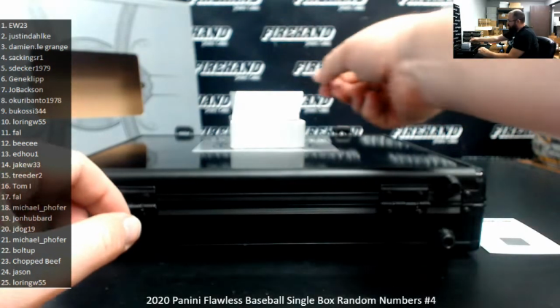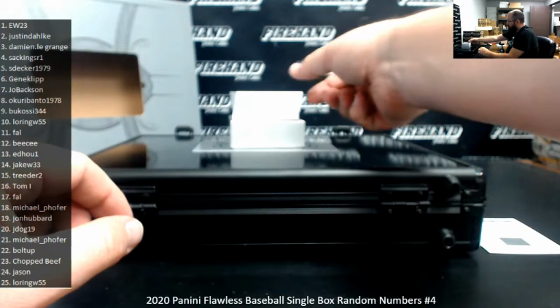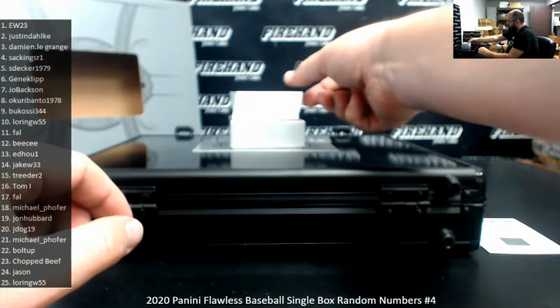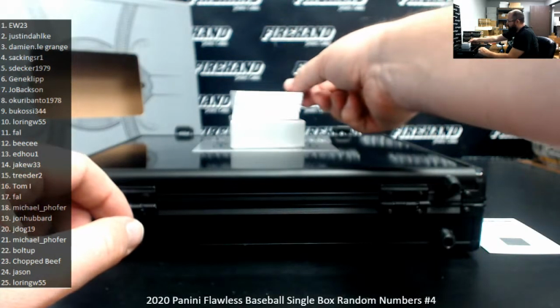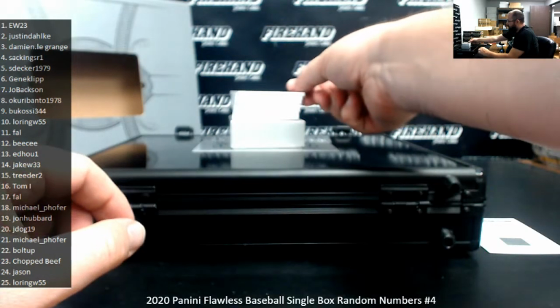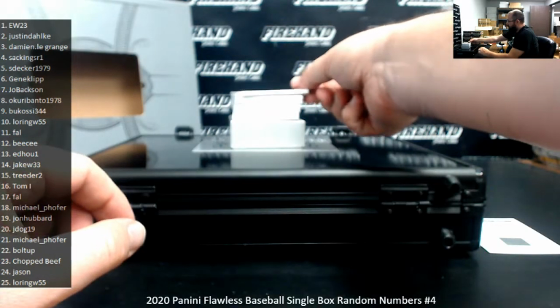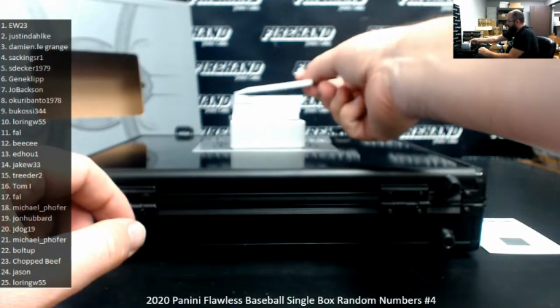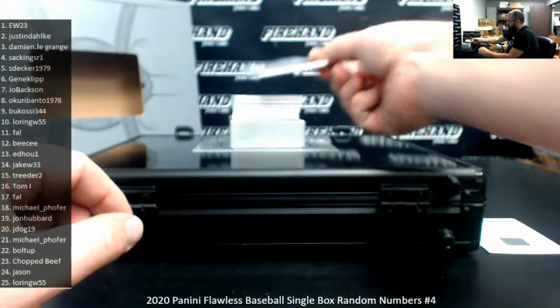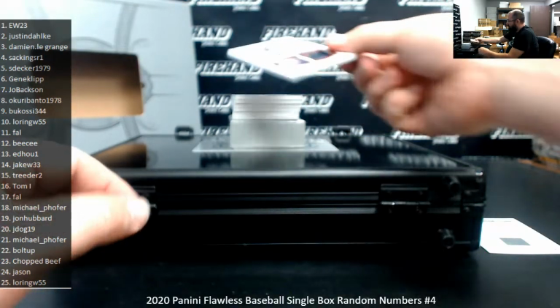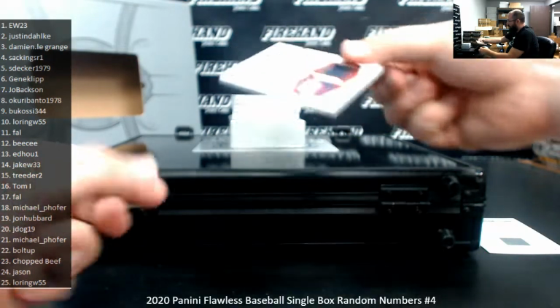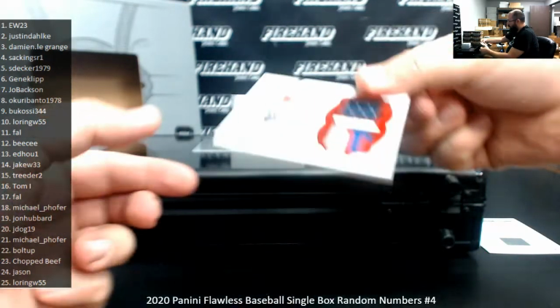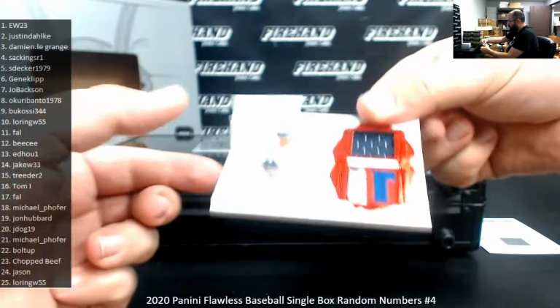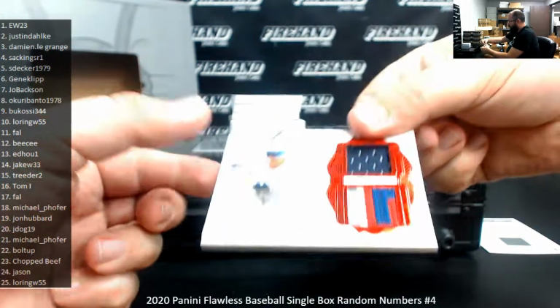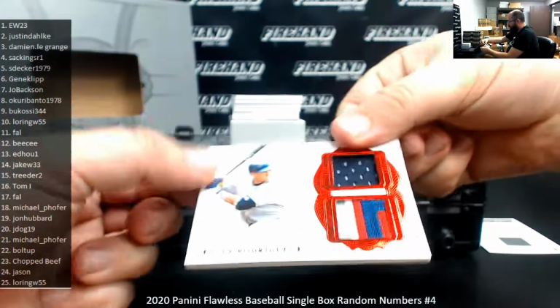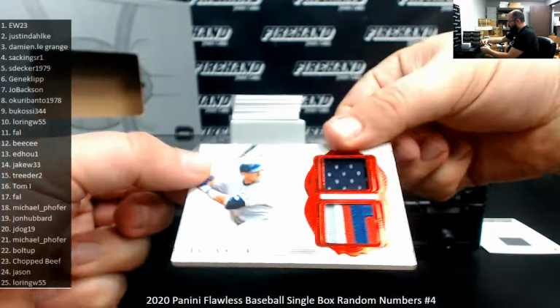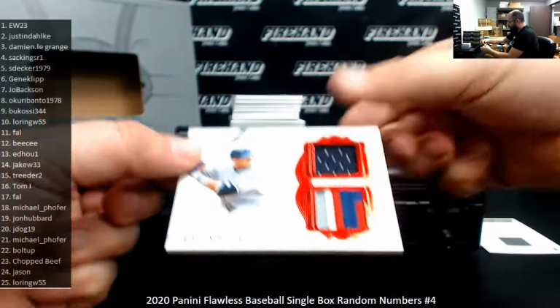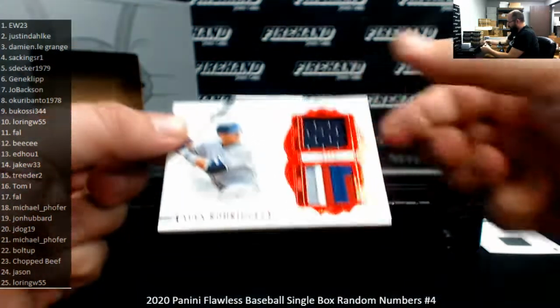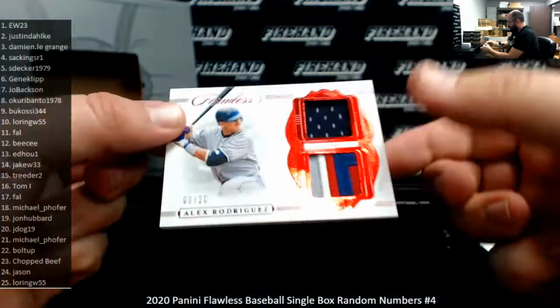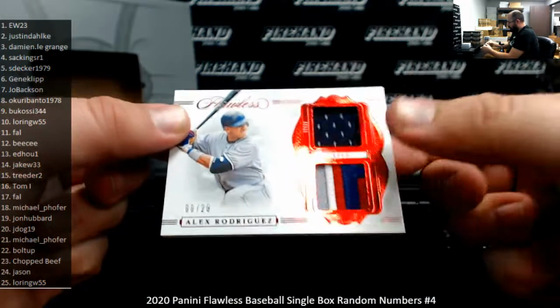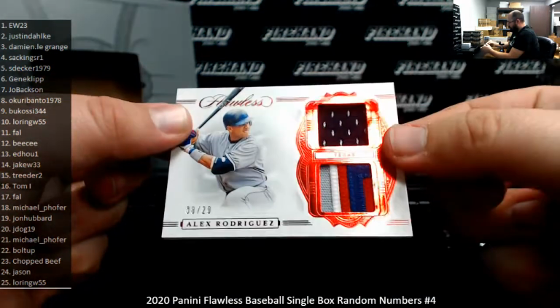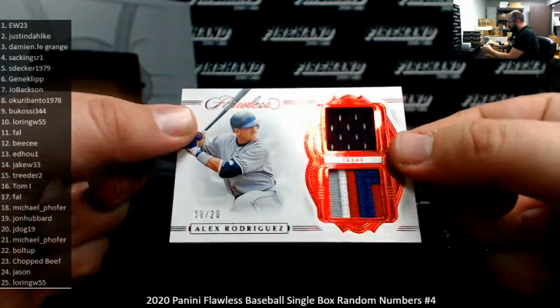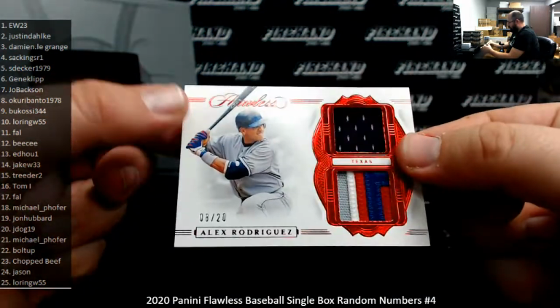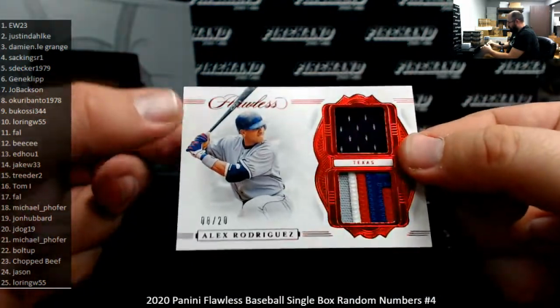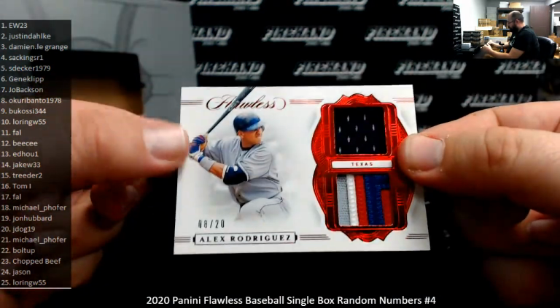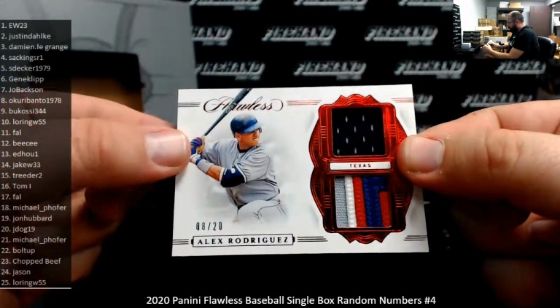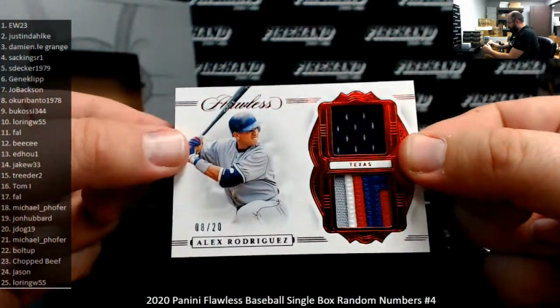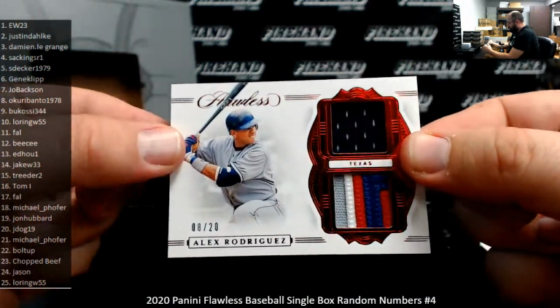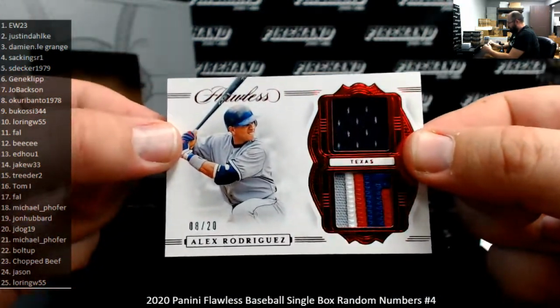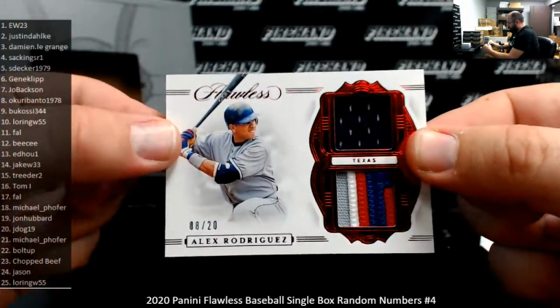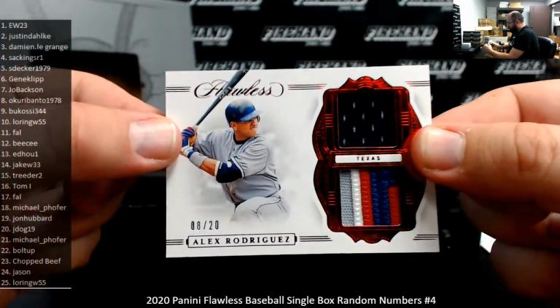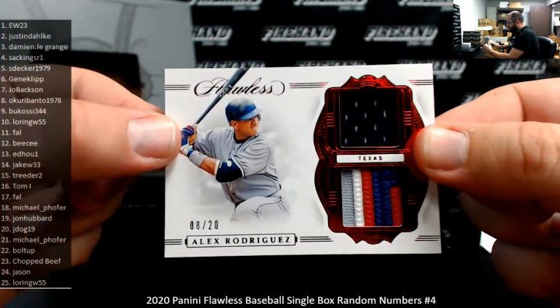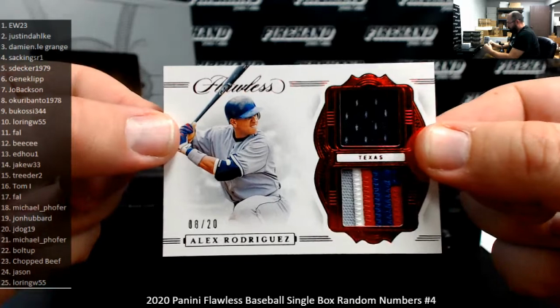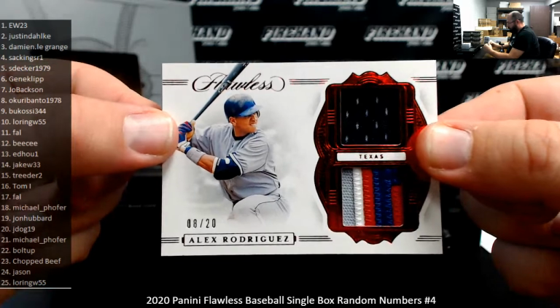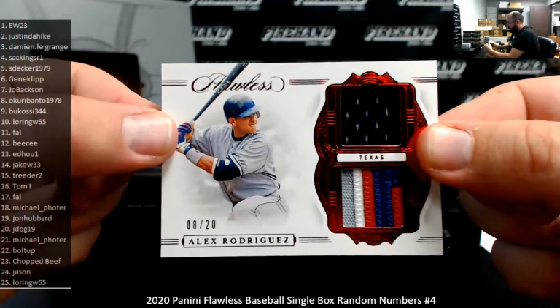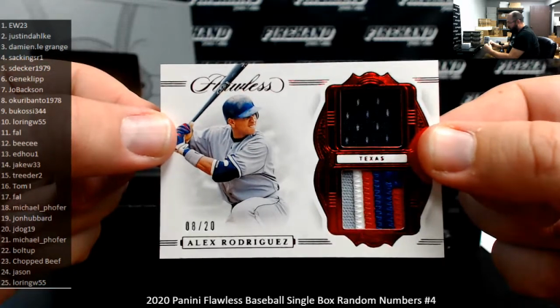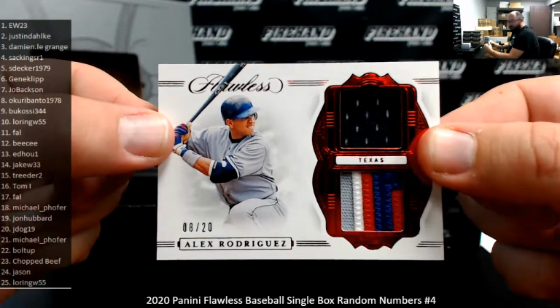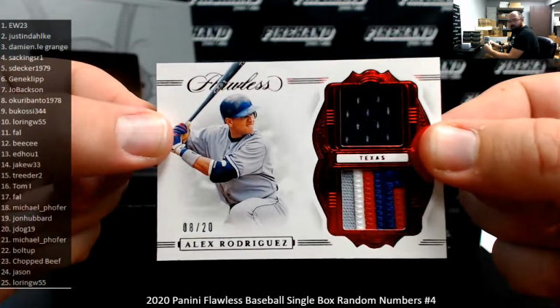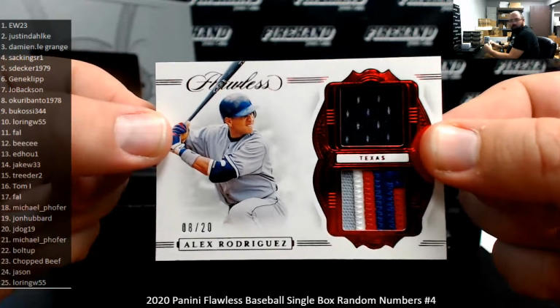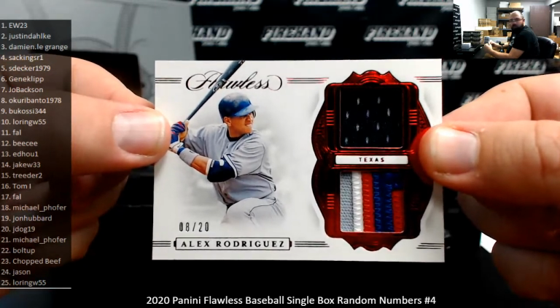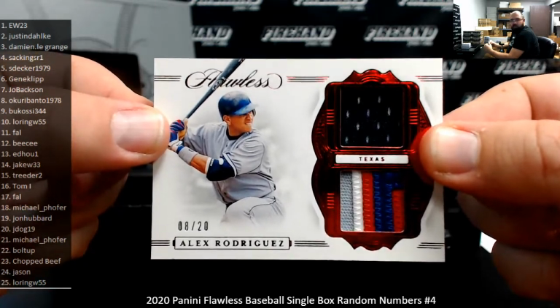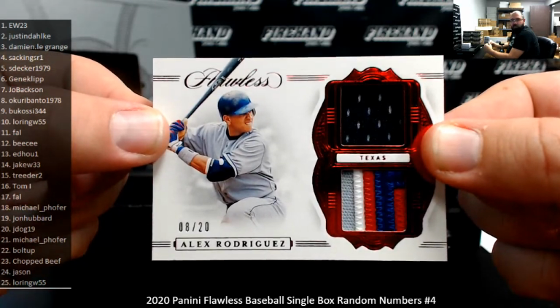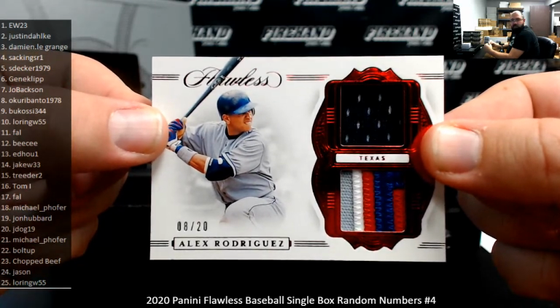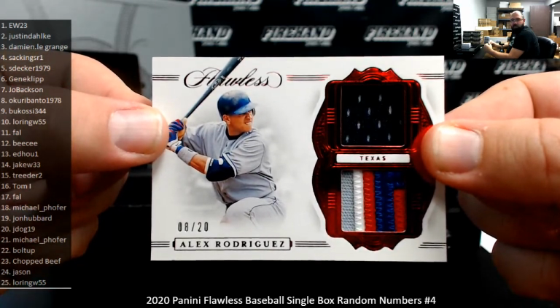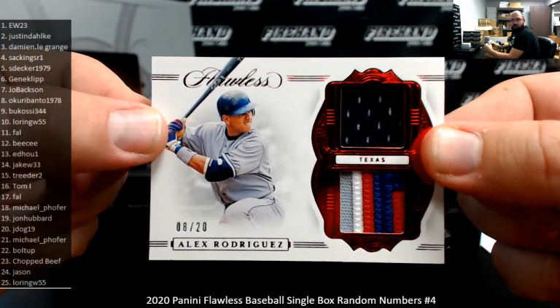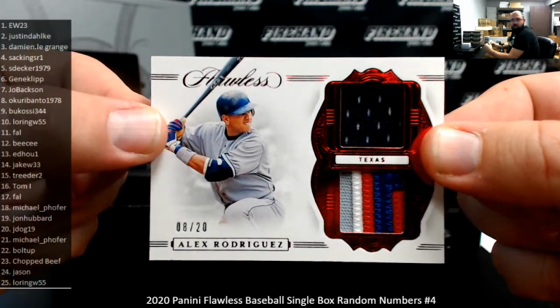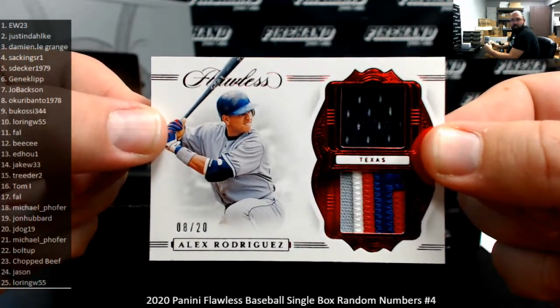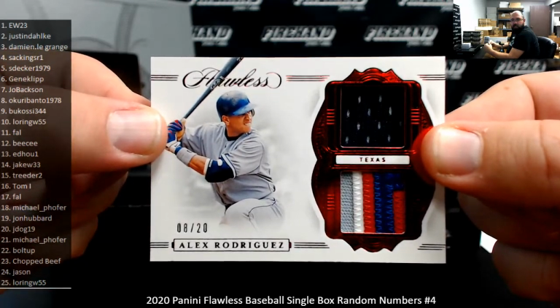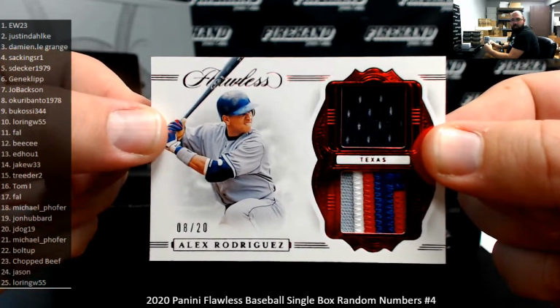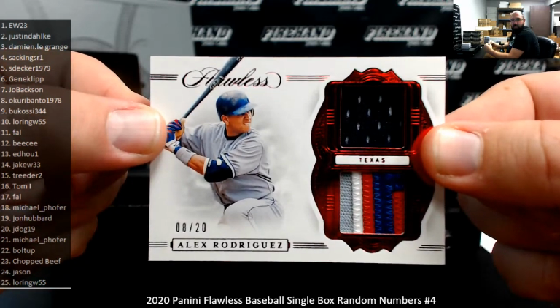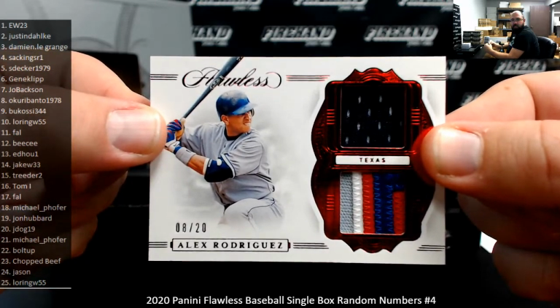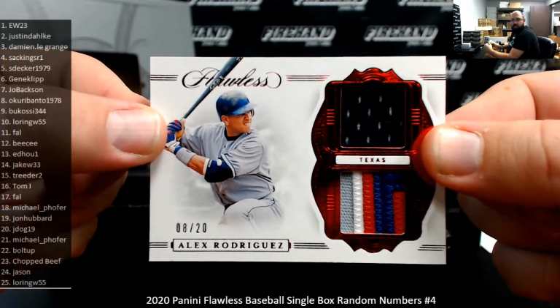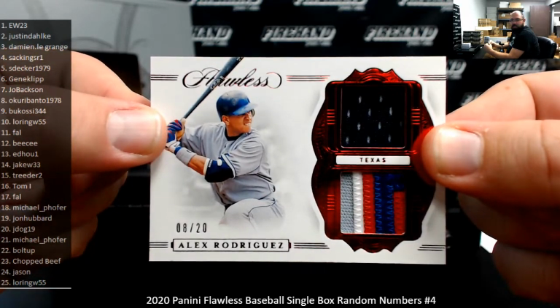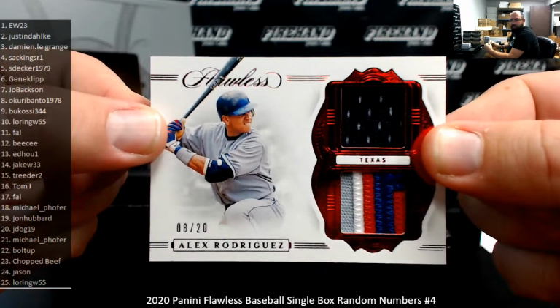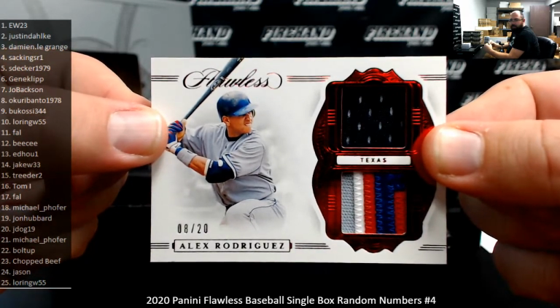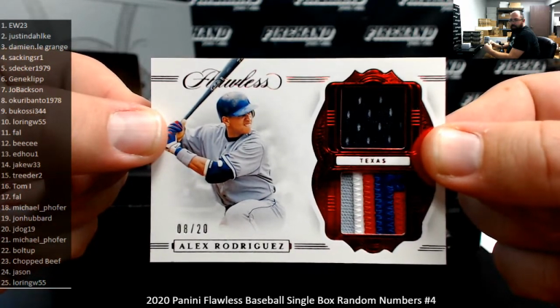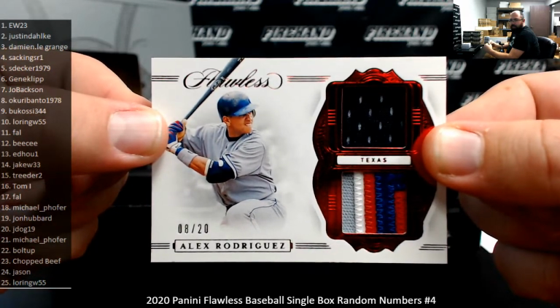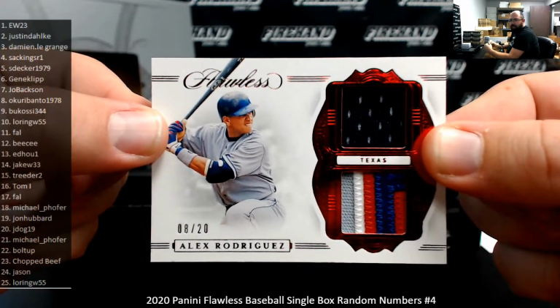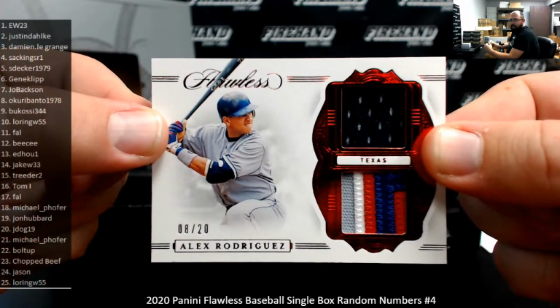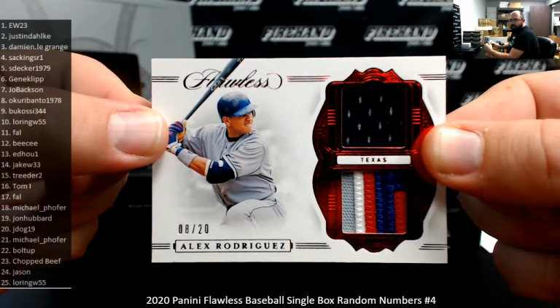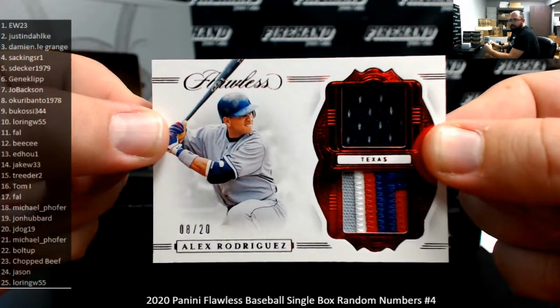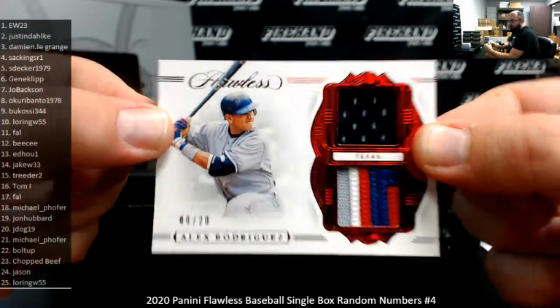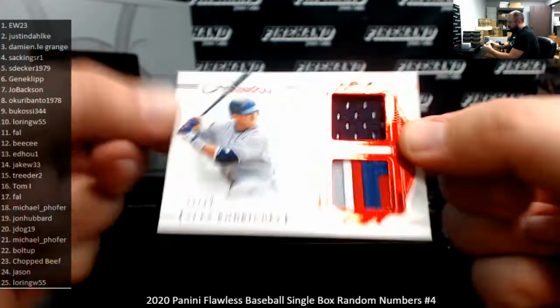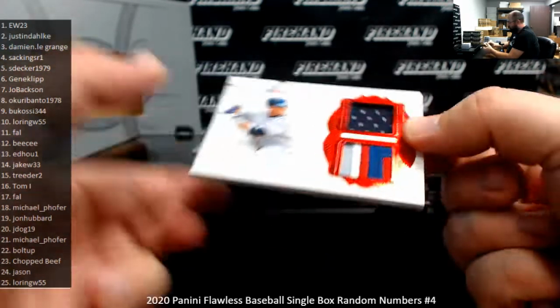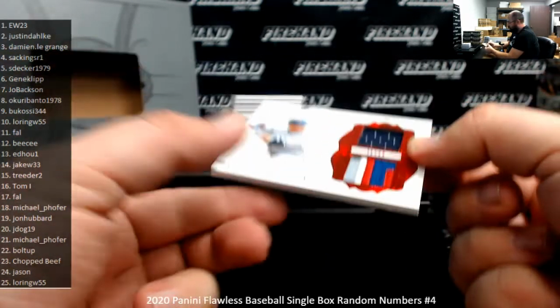First up, A-Rod, number 8 of 20, dual jersey including a nice patch piece. Spot number 8 going to Okuri Banto.